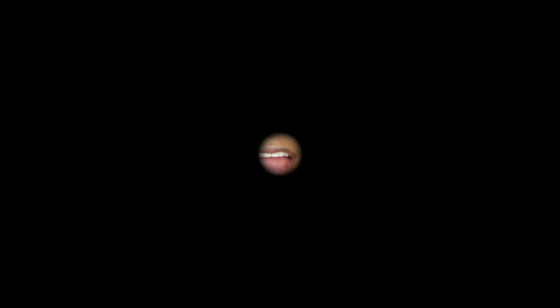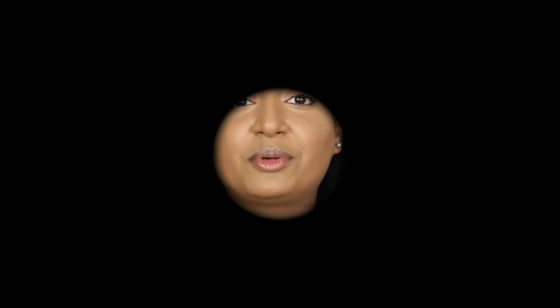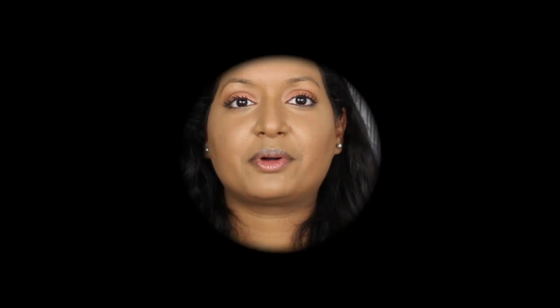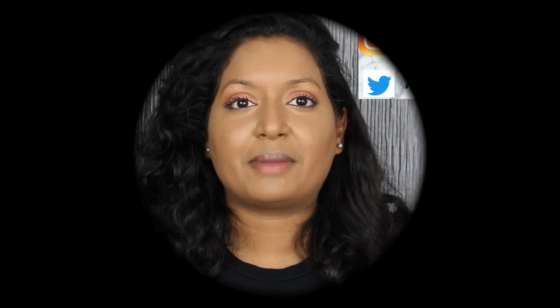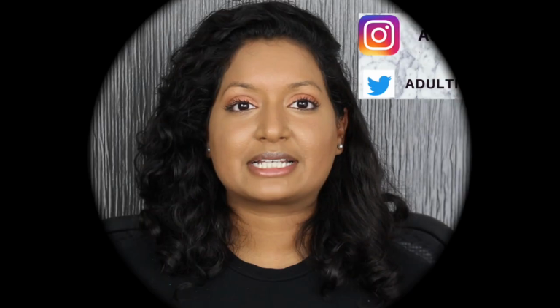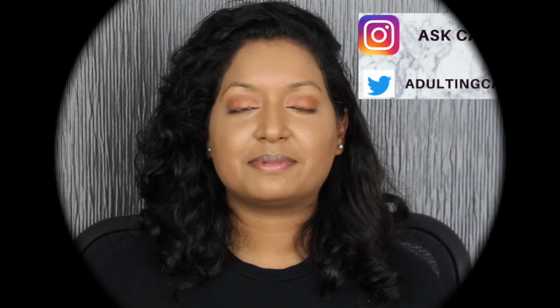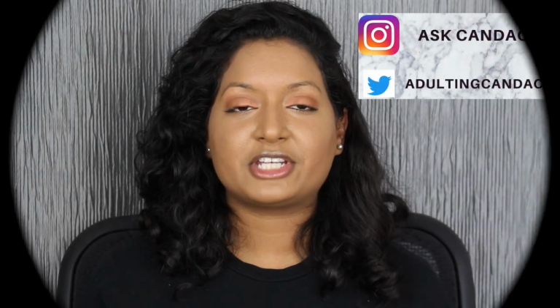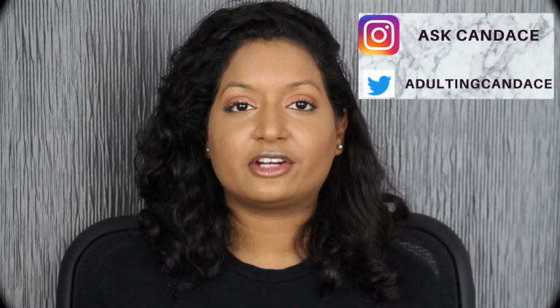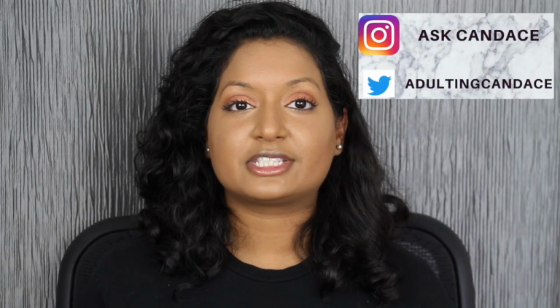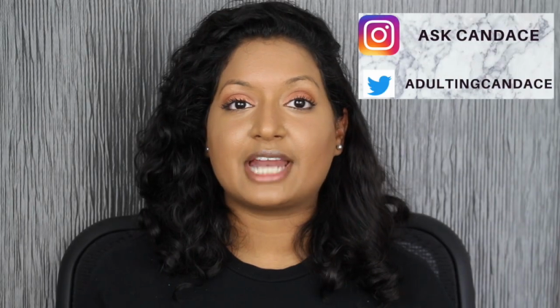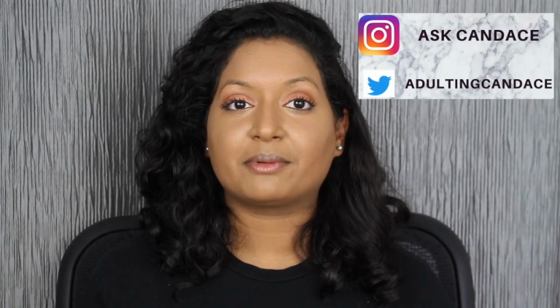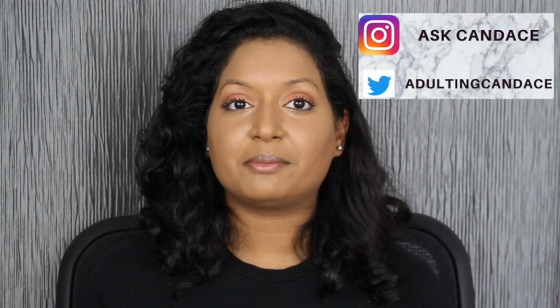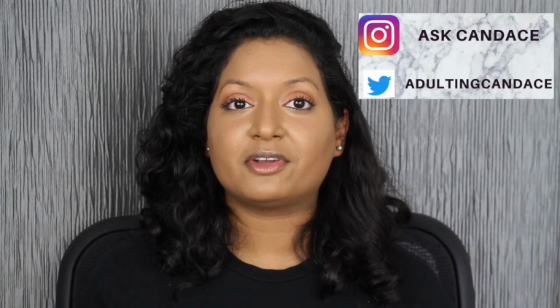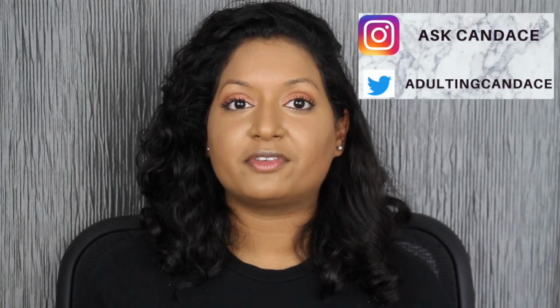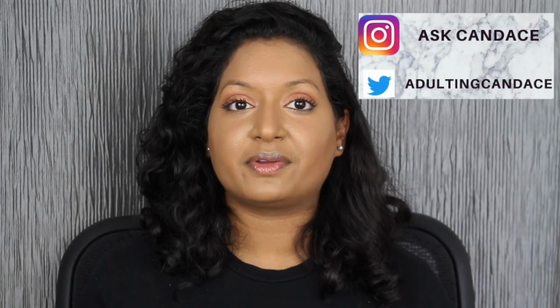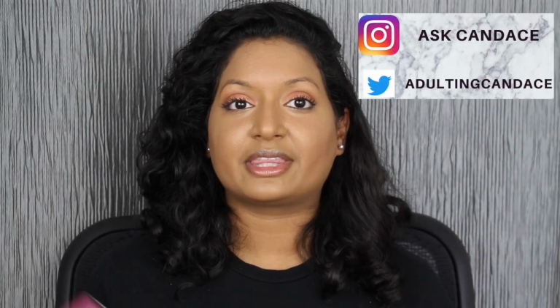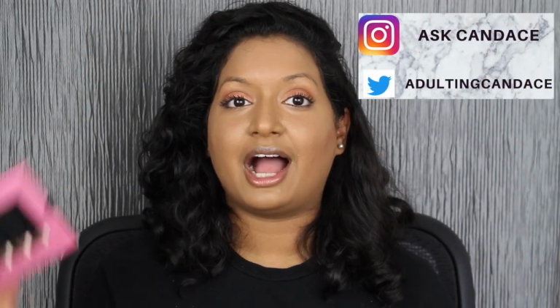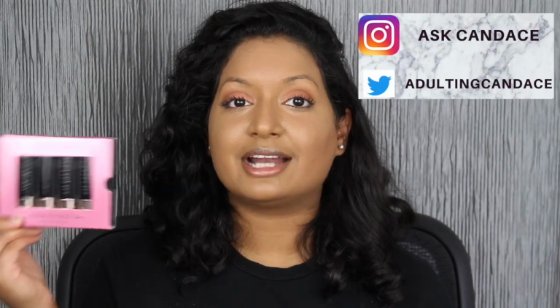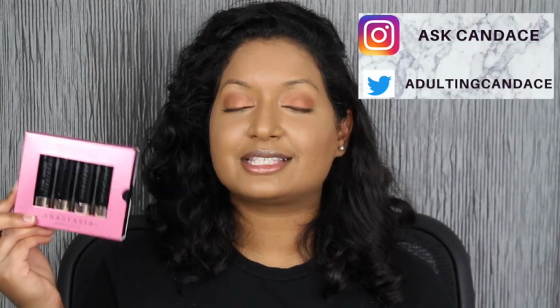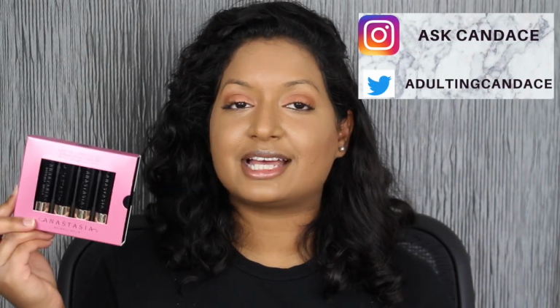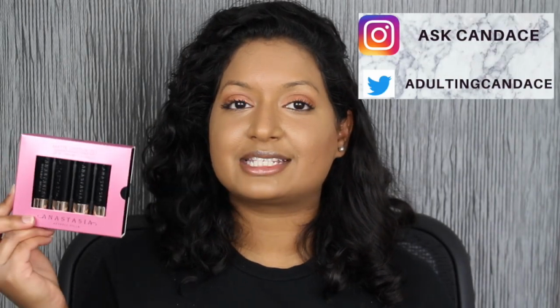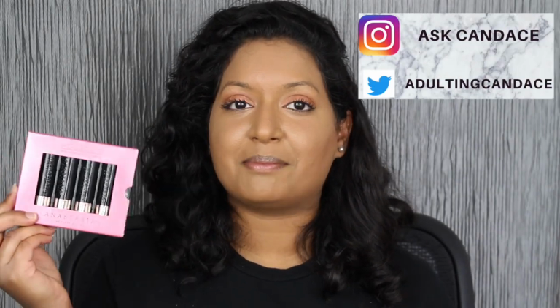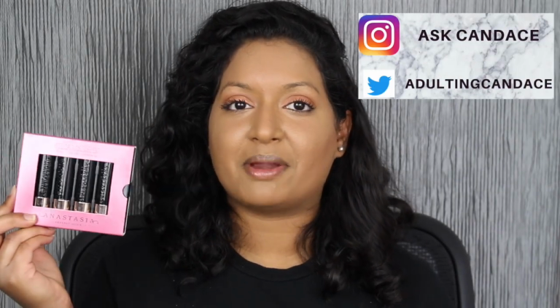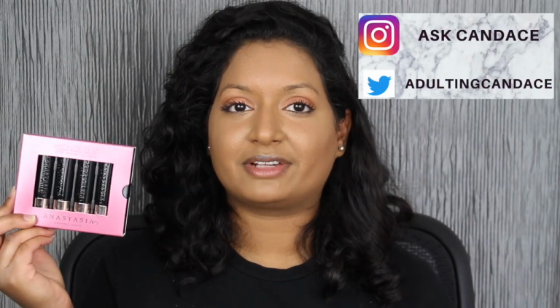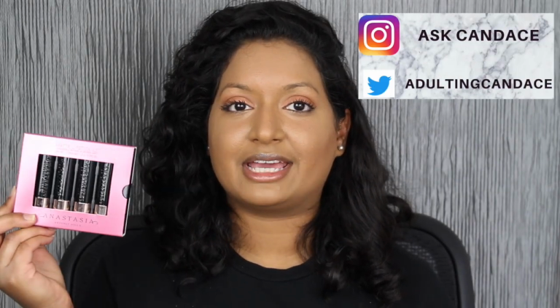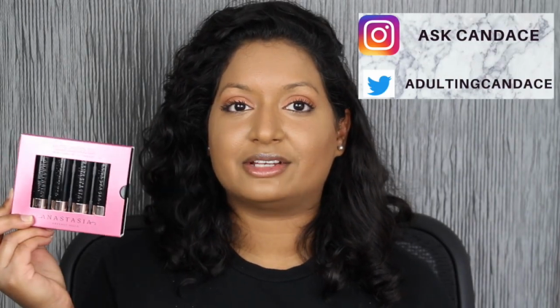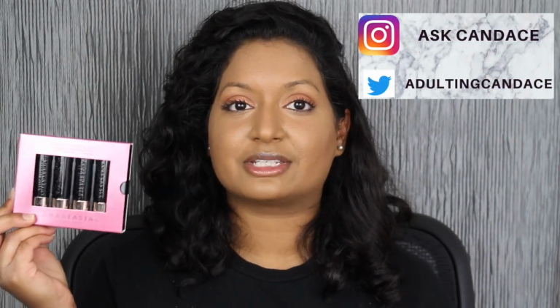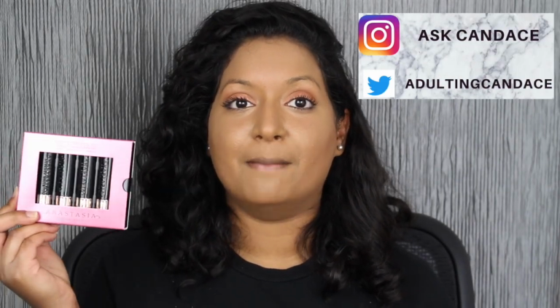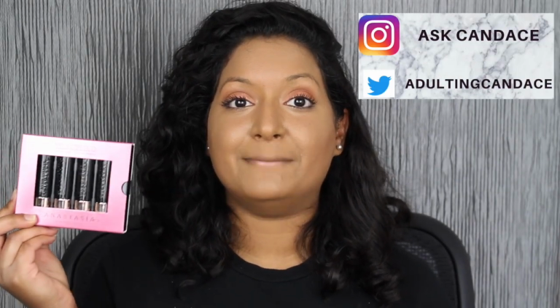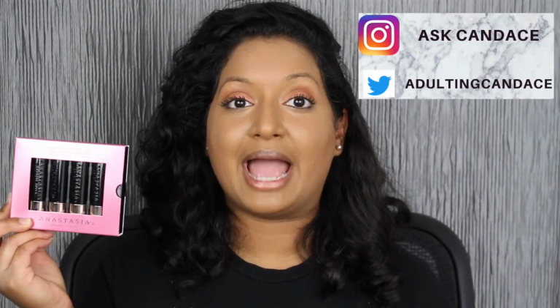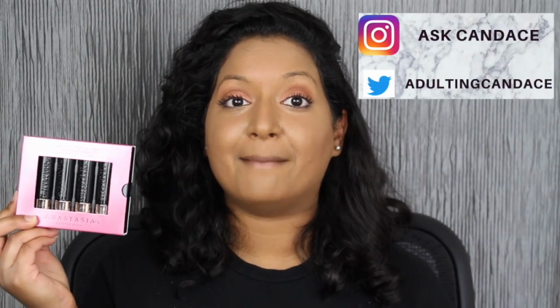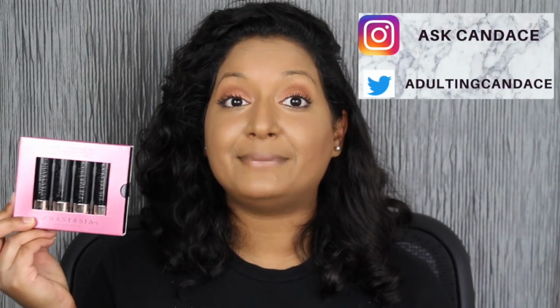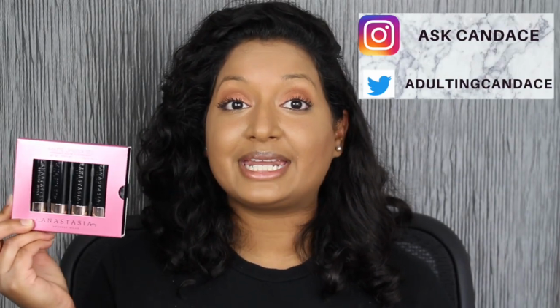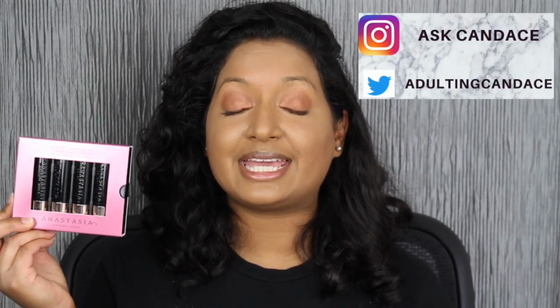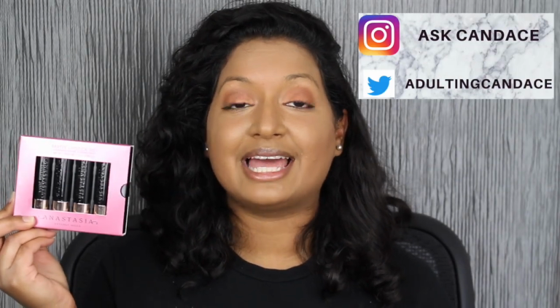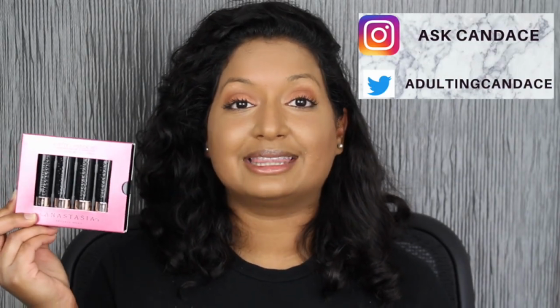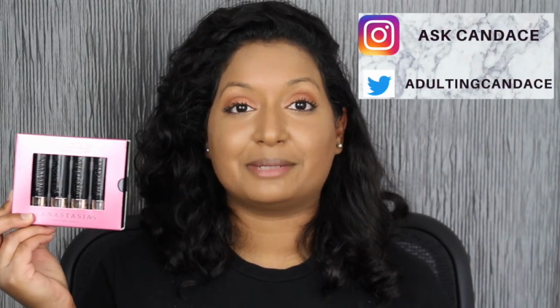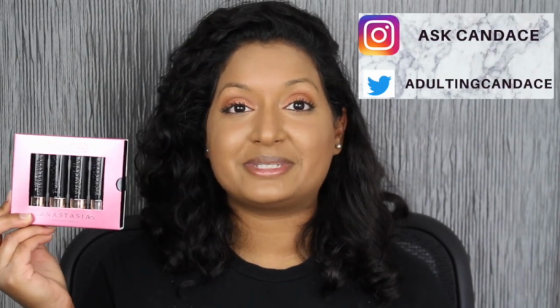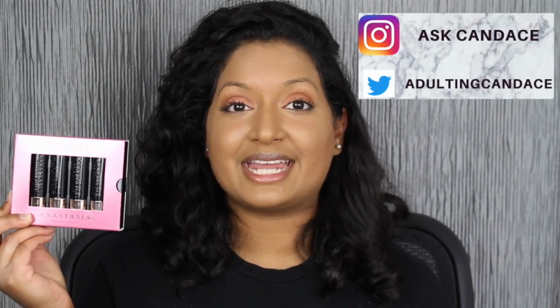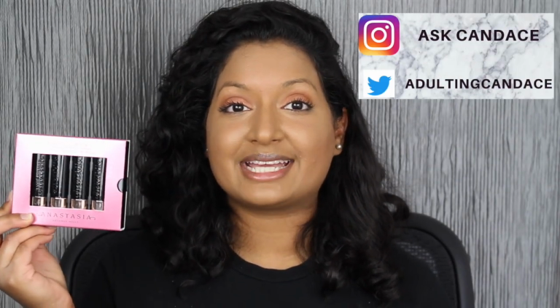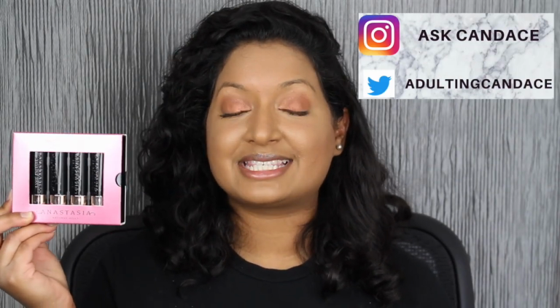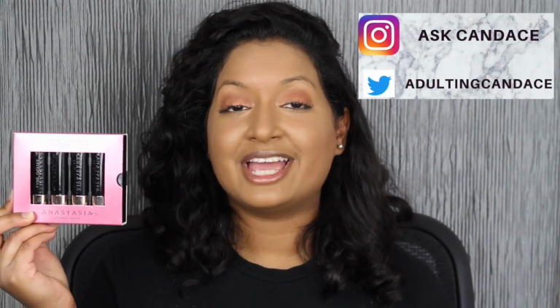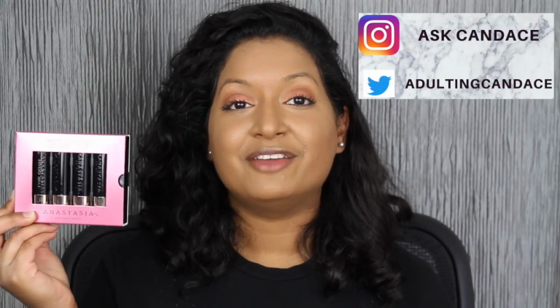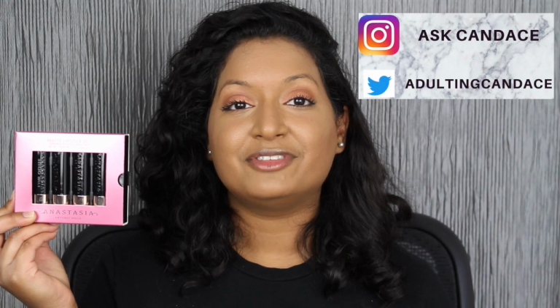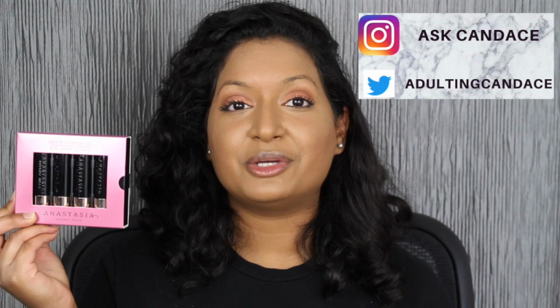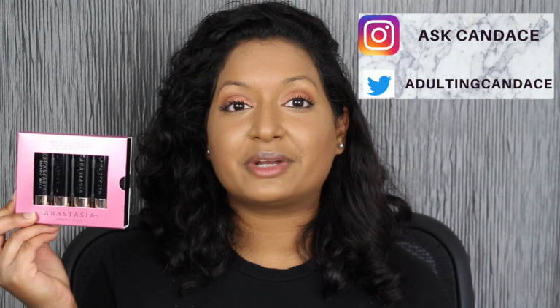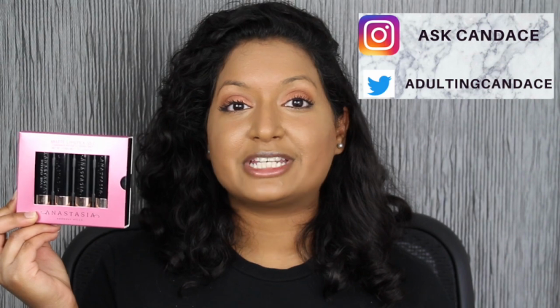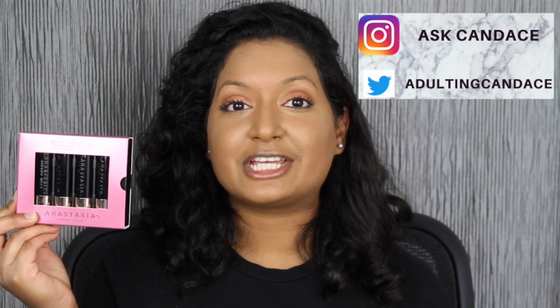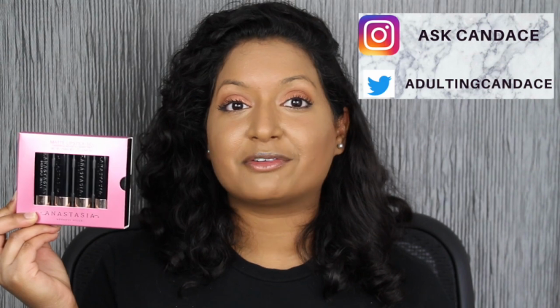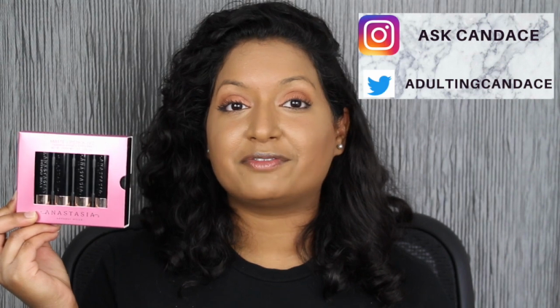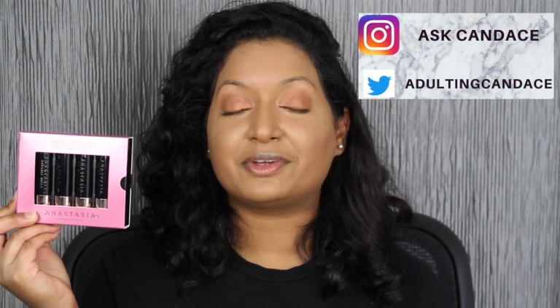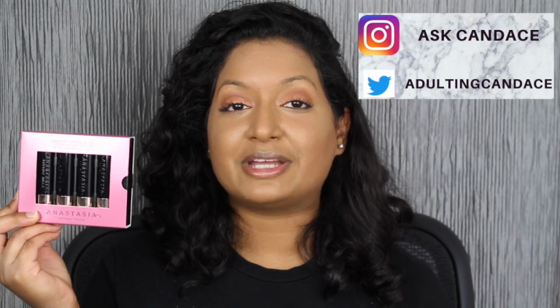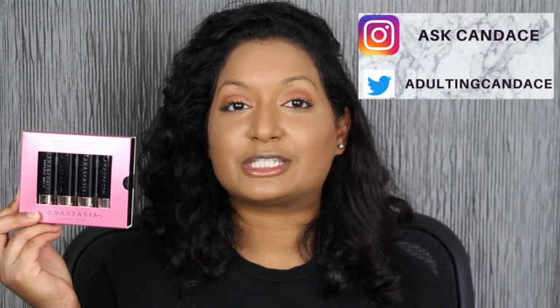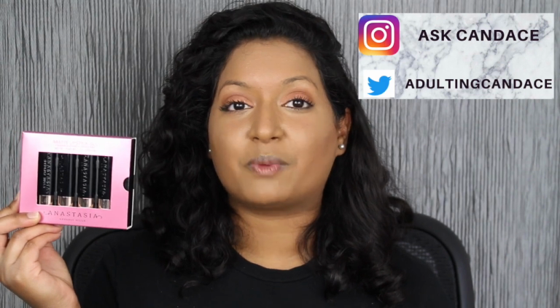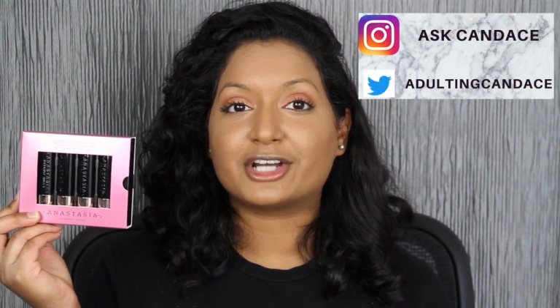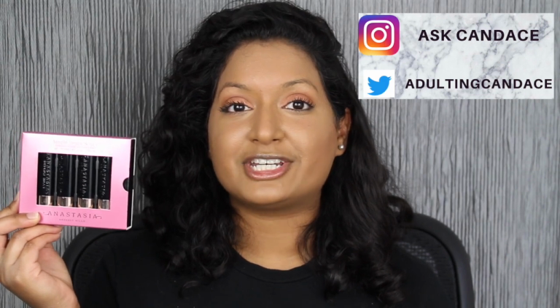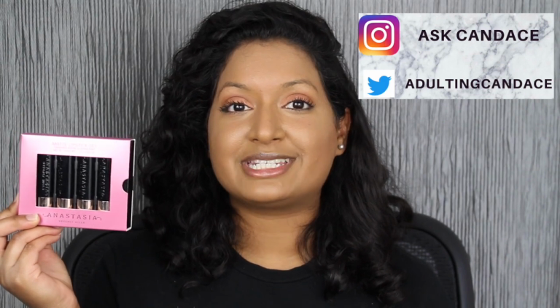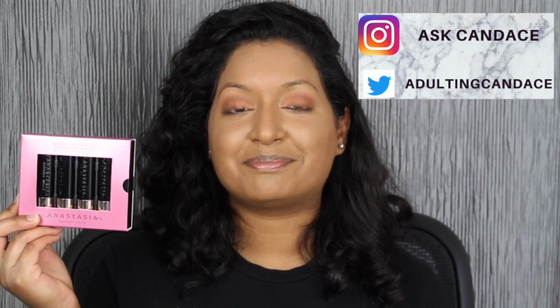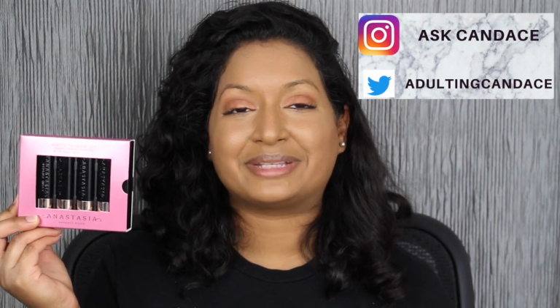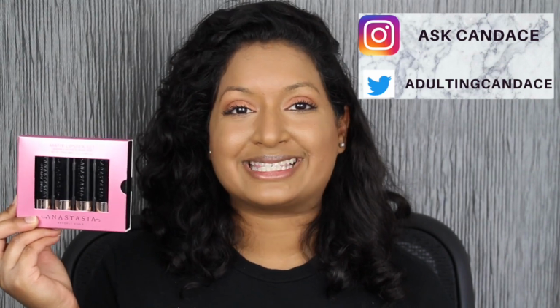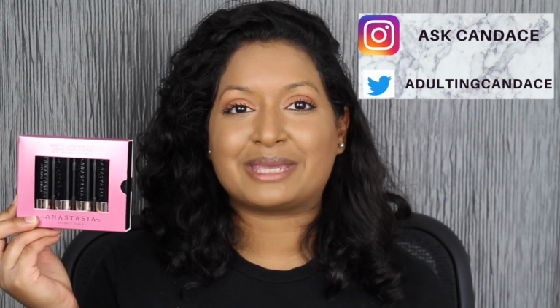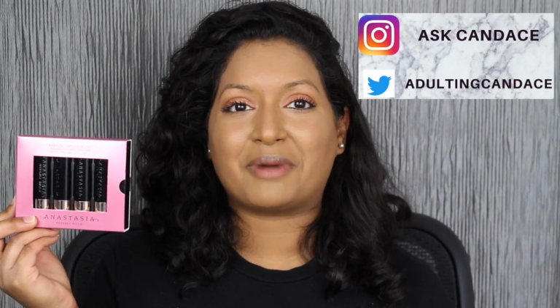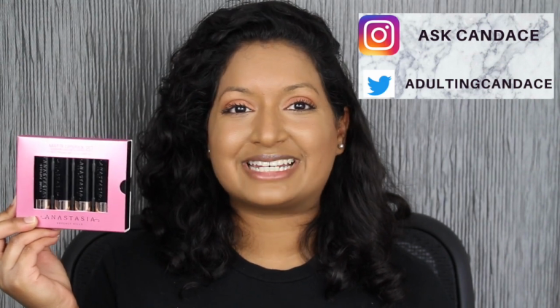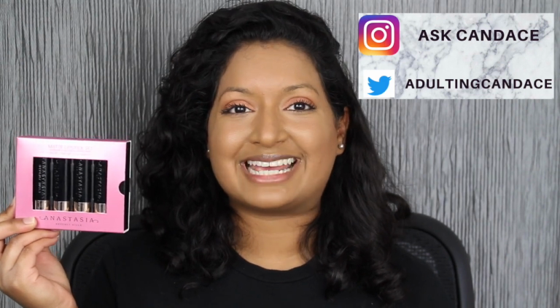Hi everyone, welcome back to my channel. Today we're going to be reviewing the Anastasia Beverly Hills Matte Mini Lipsticks. If you do want to see a review and swatches, please keep watching.